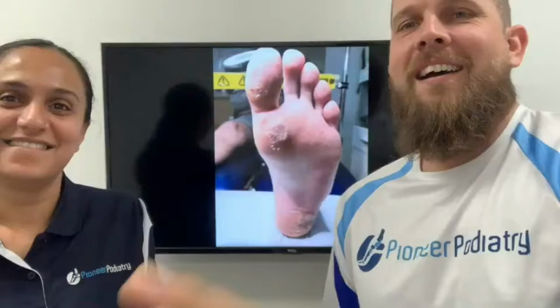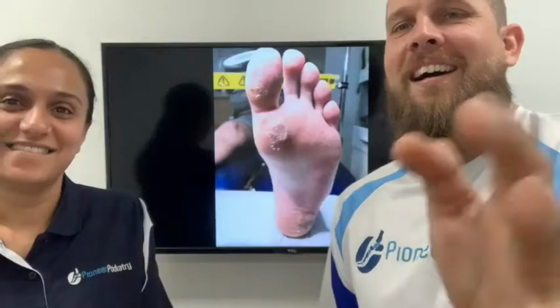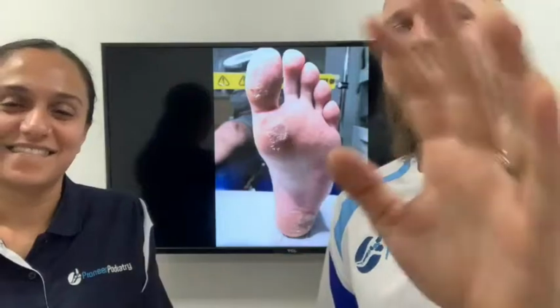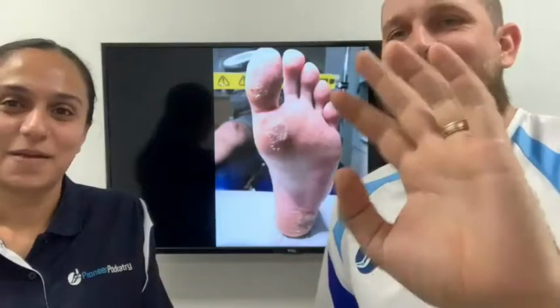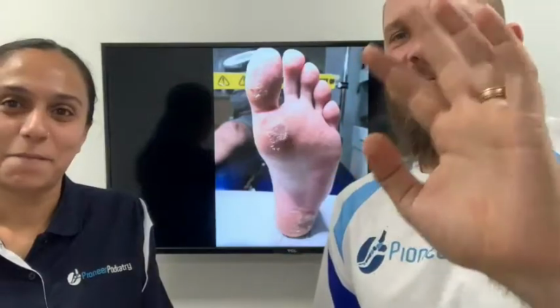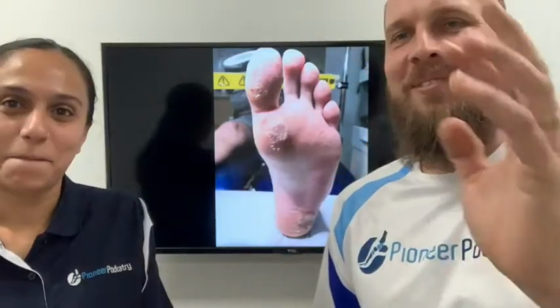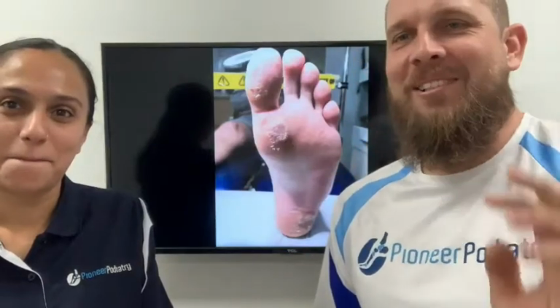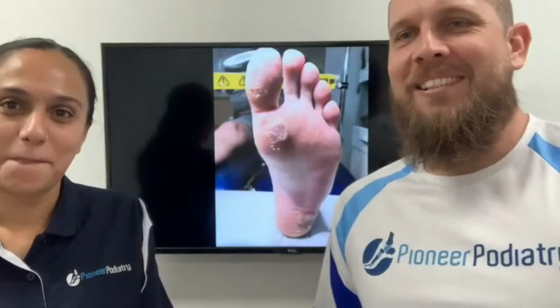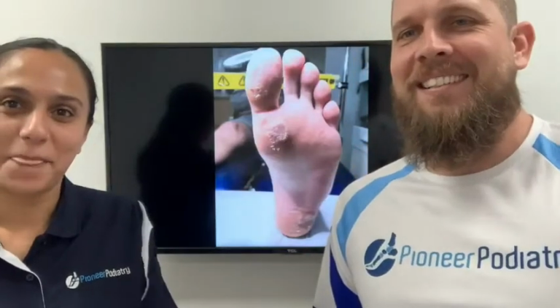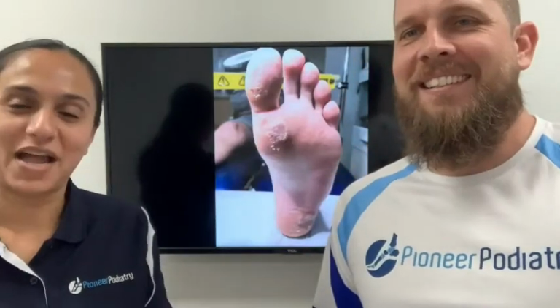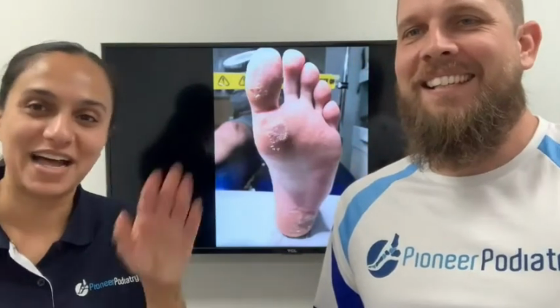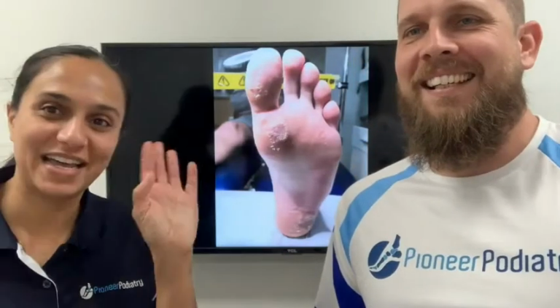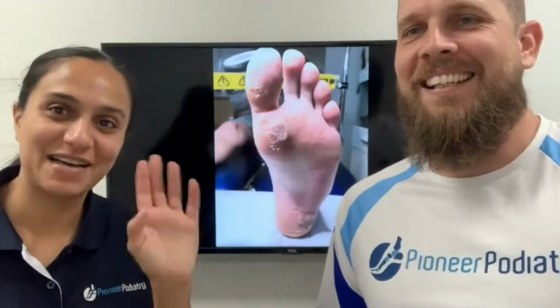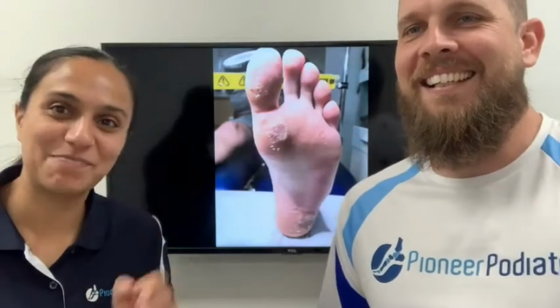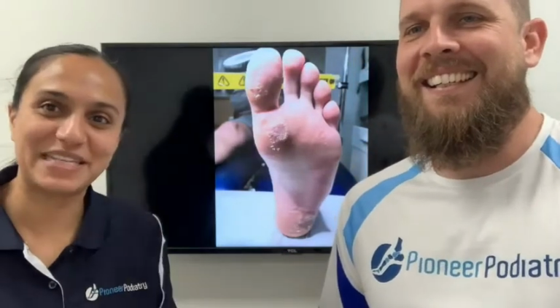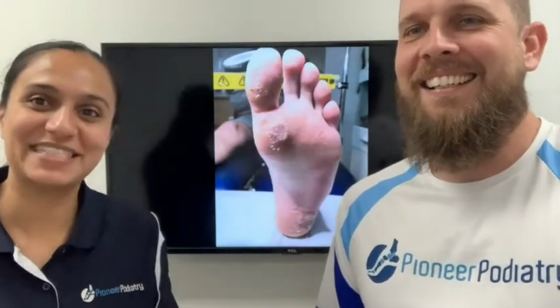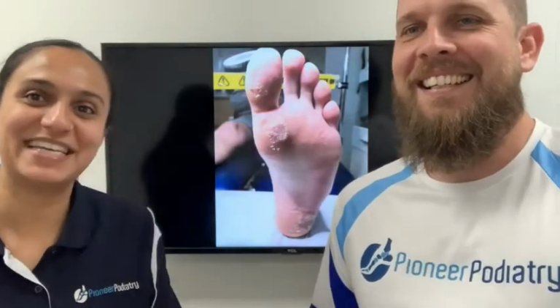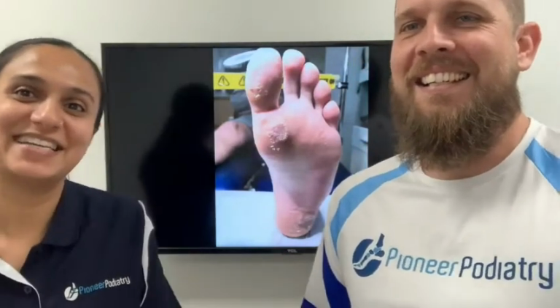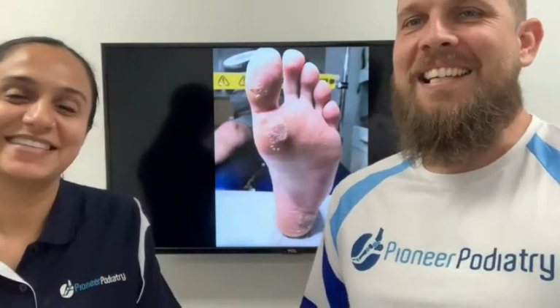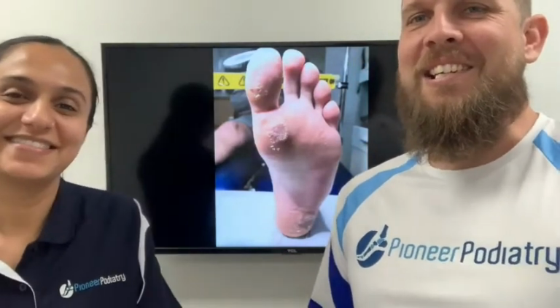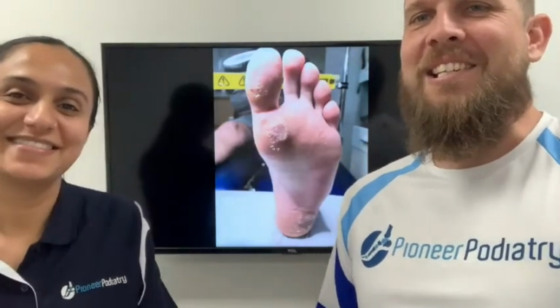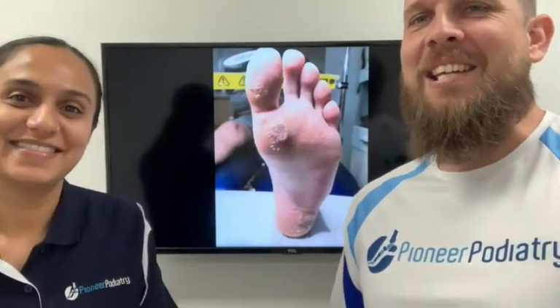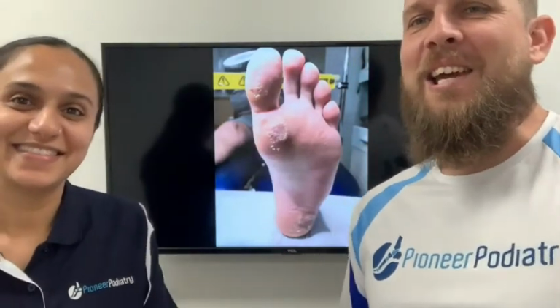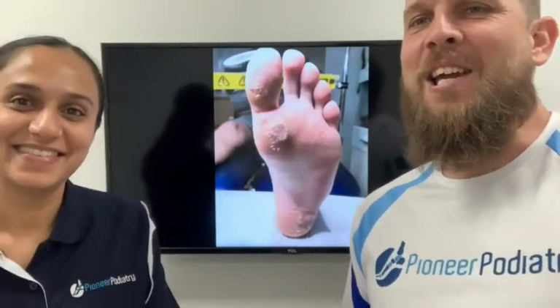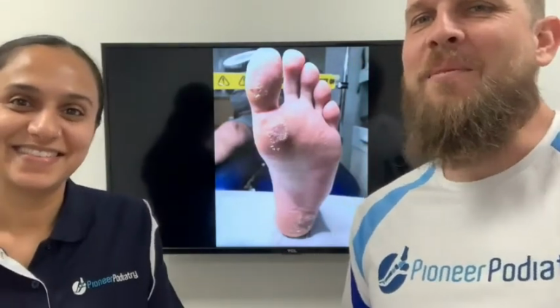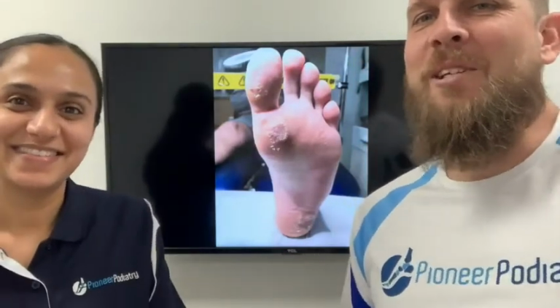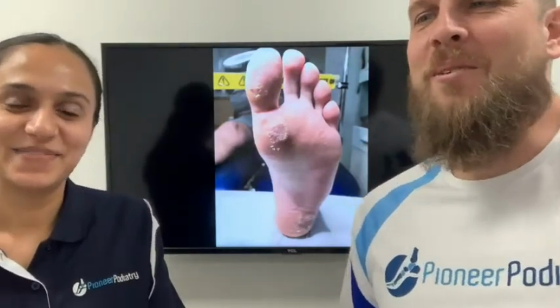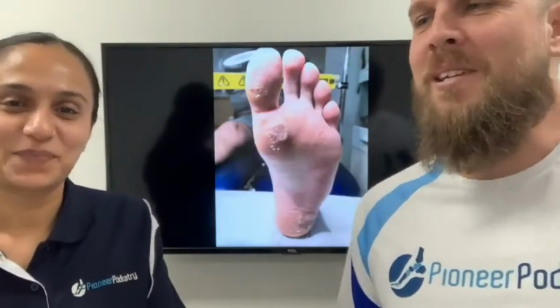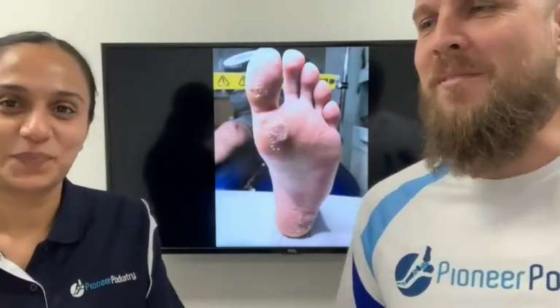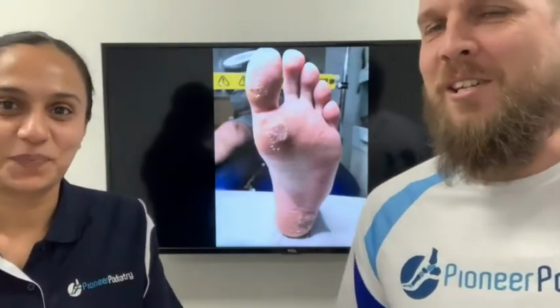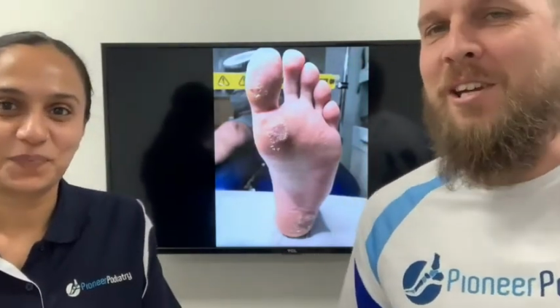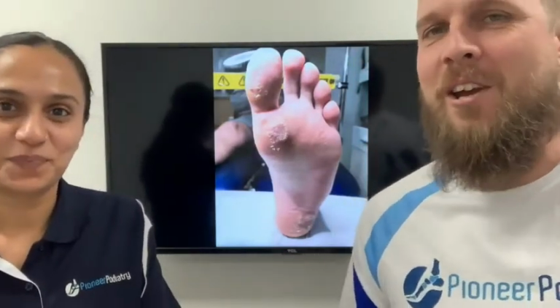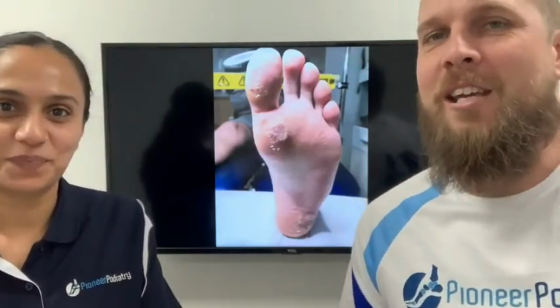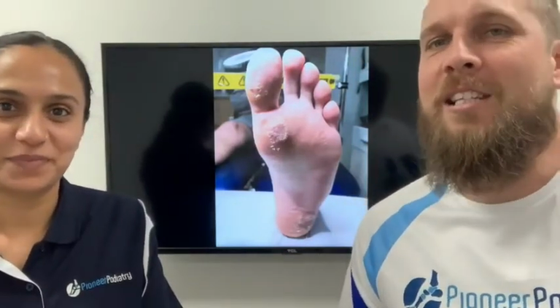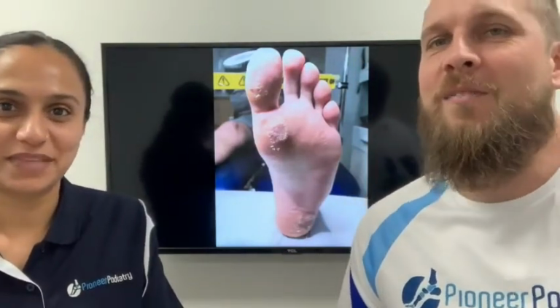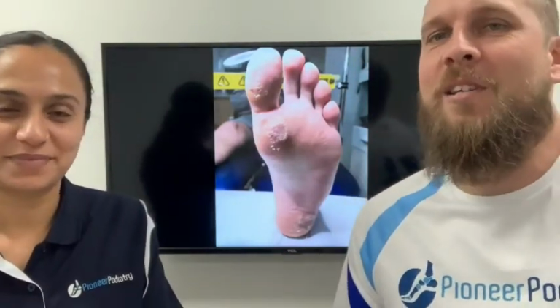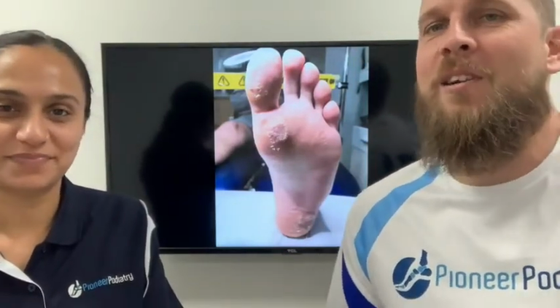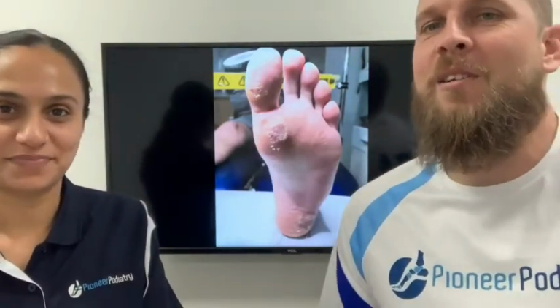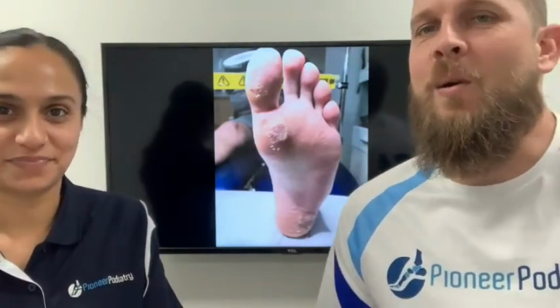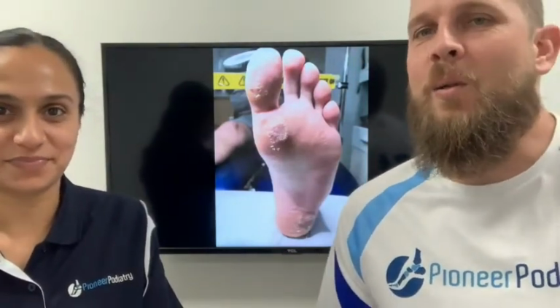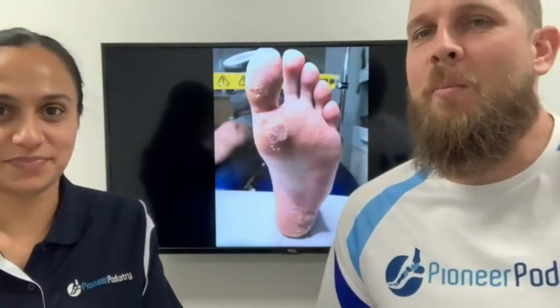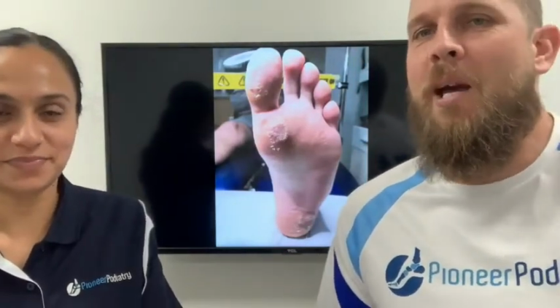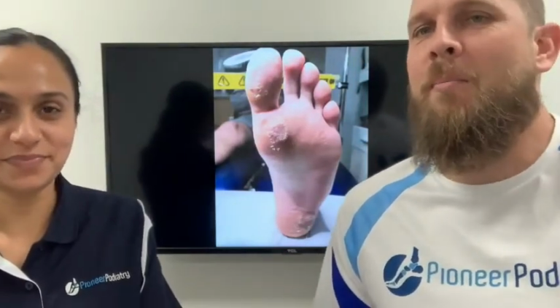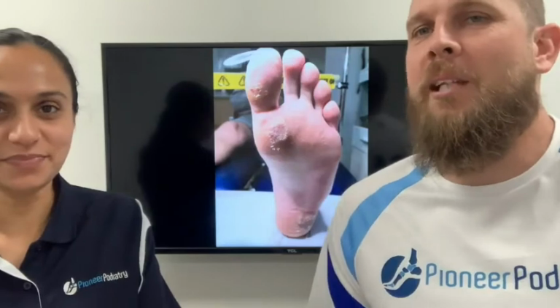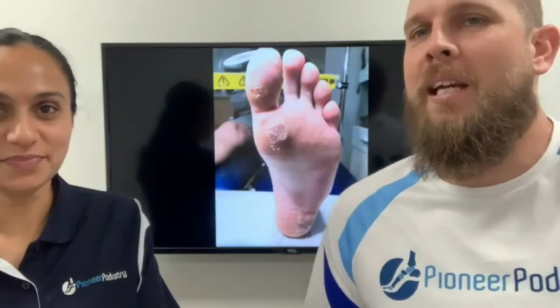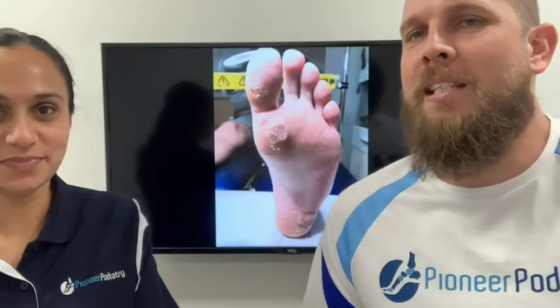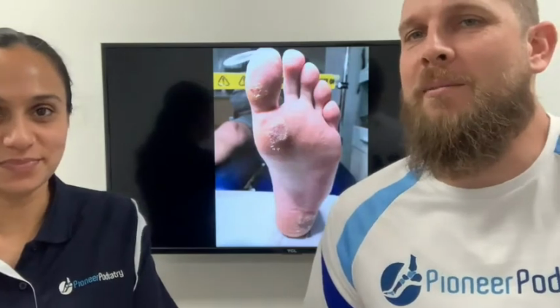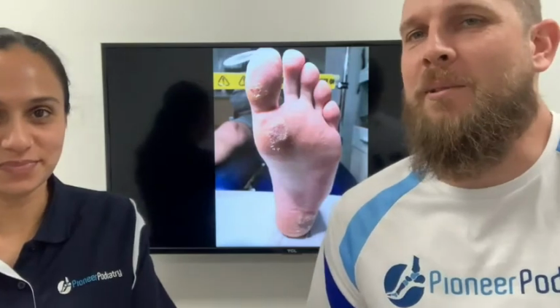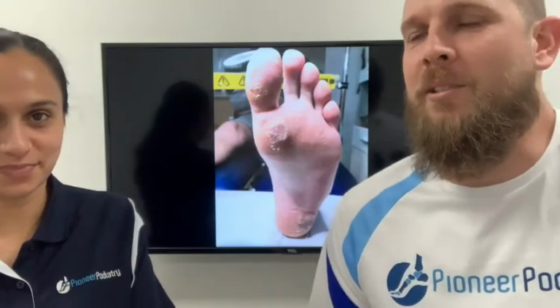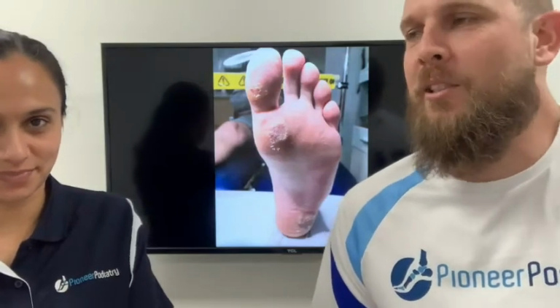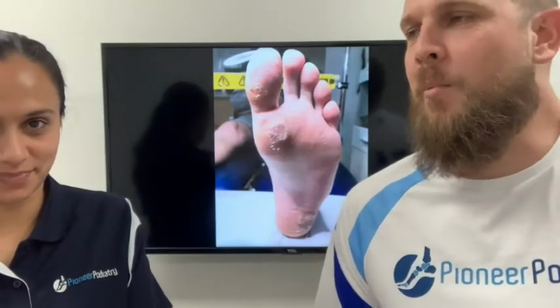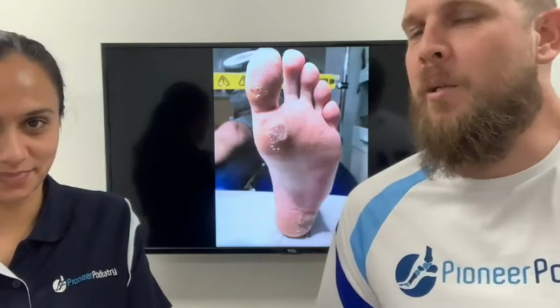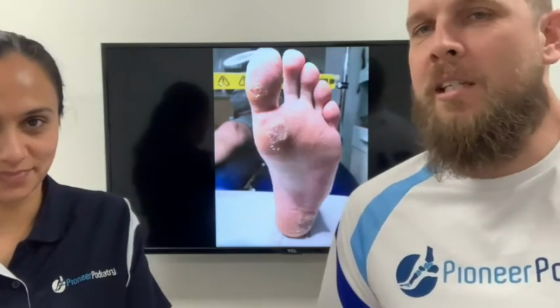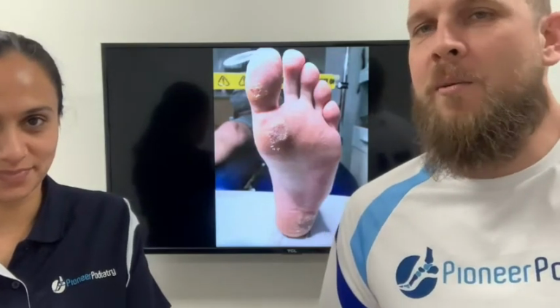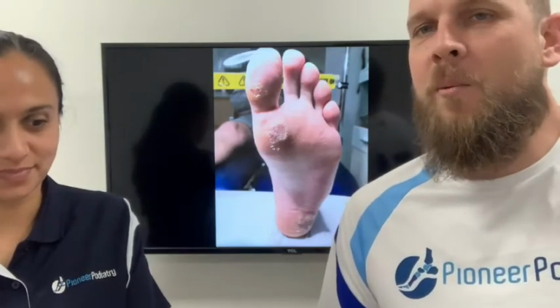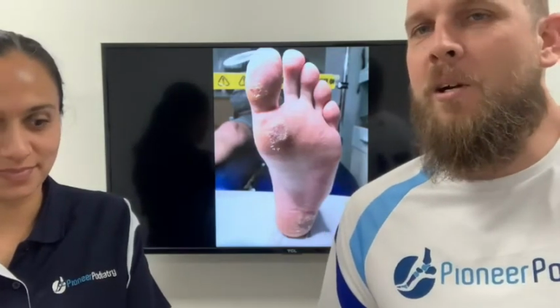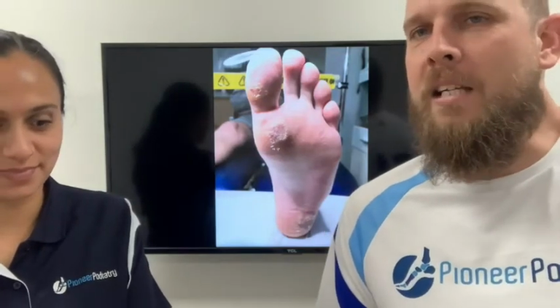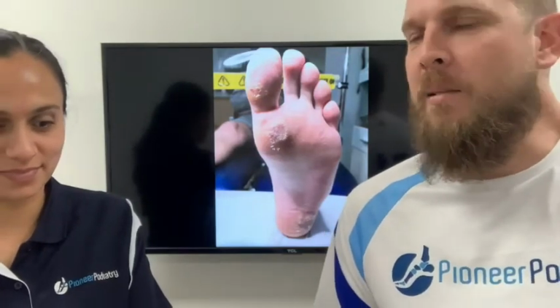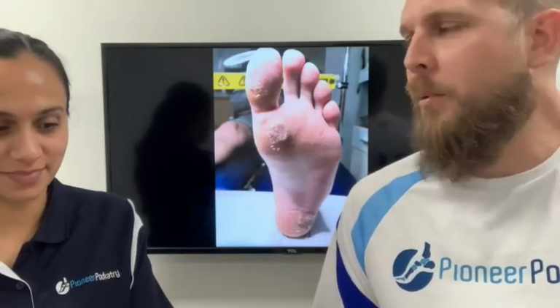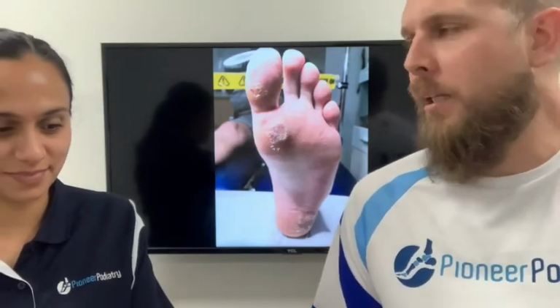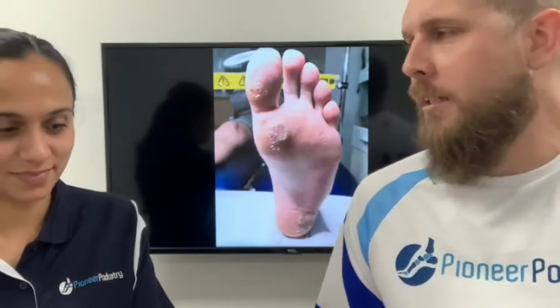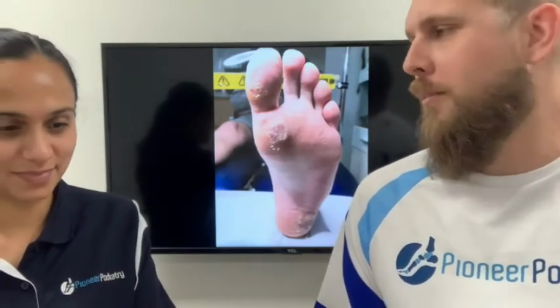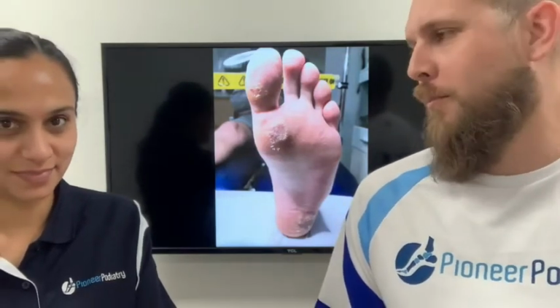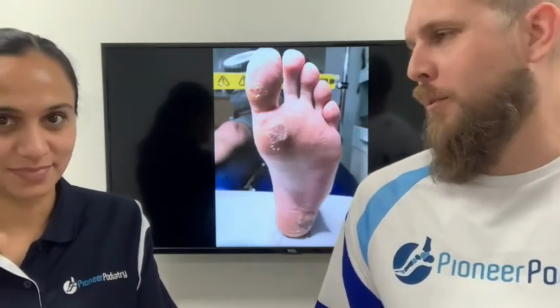Hi, I'm Phil. Hi, I'm Bindi. So today we're going to do another video and this video is all about plantar warts. So Bindi, what is a plantar wart?